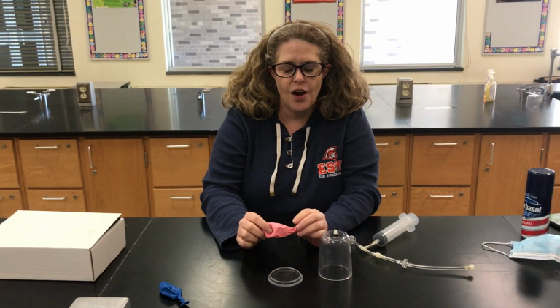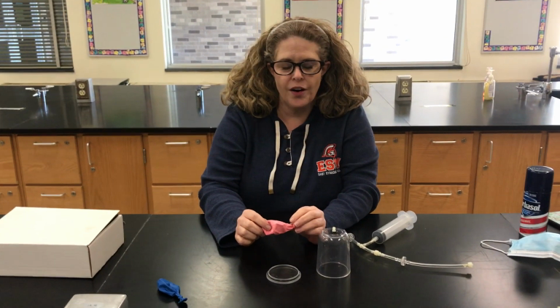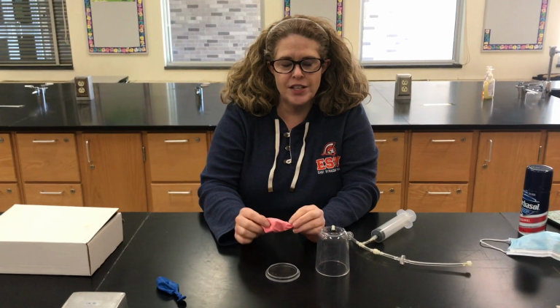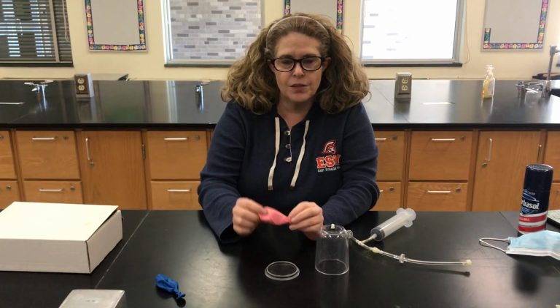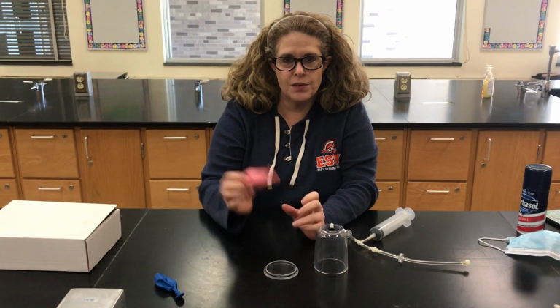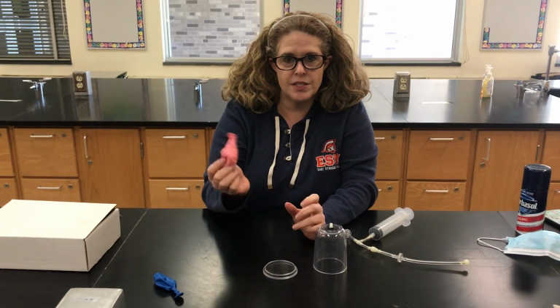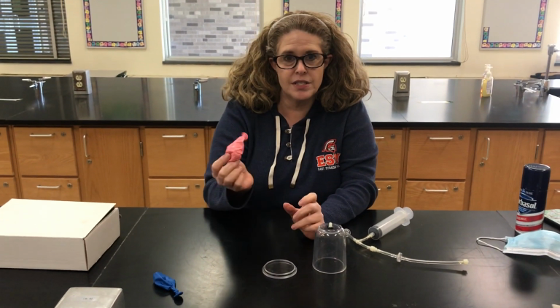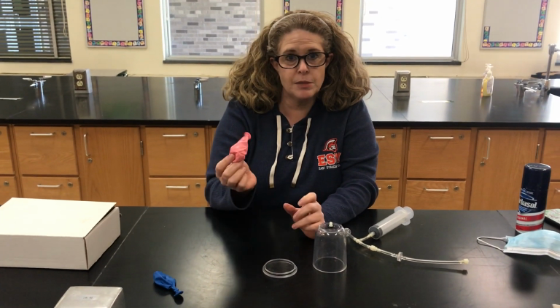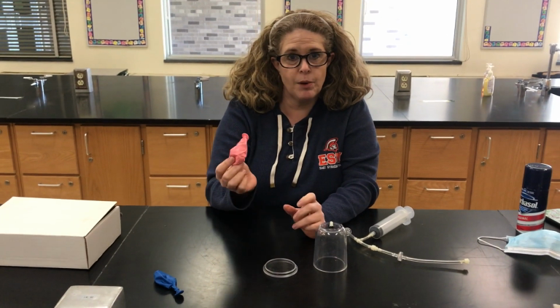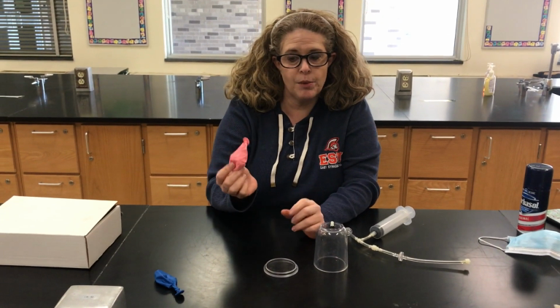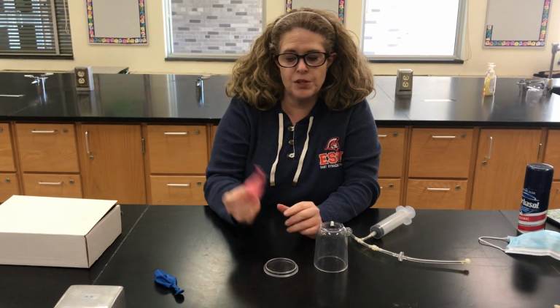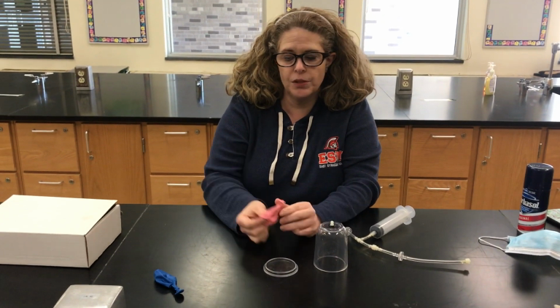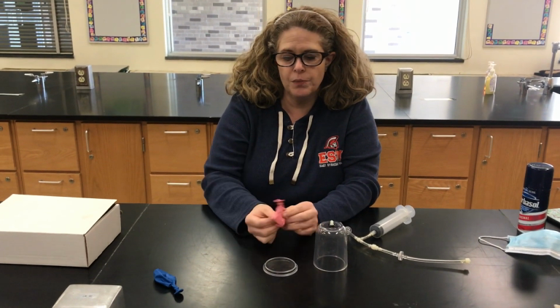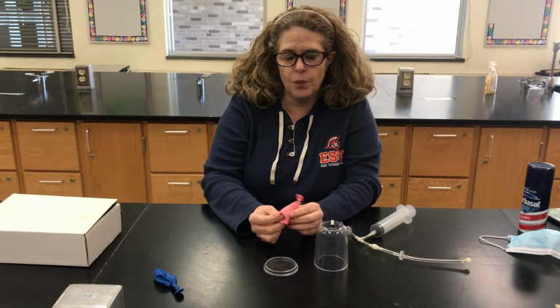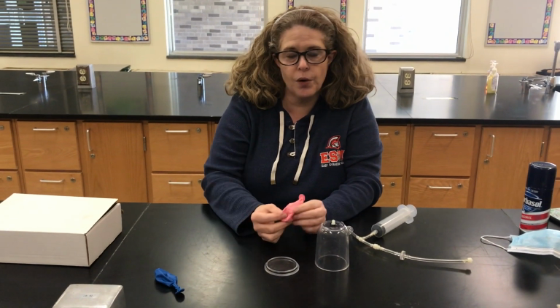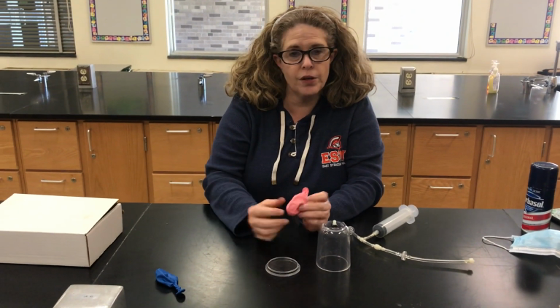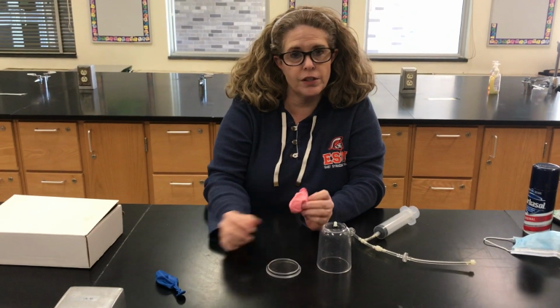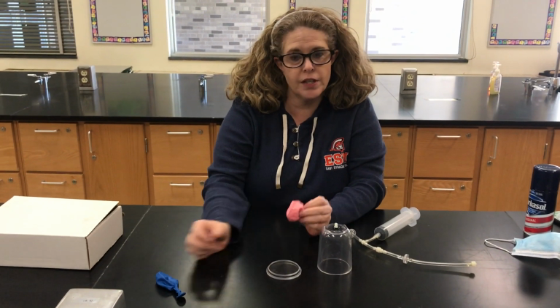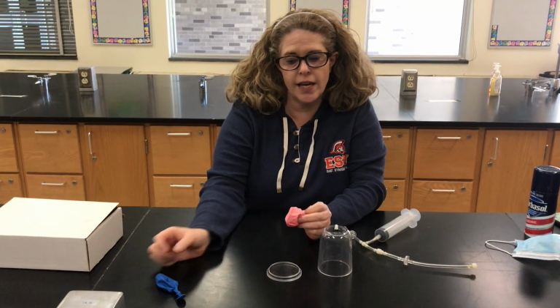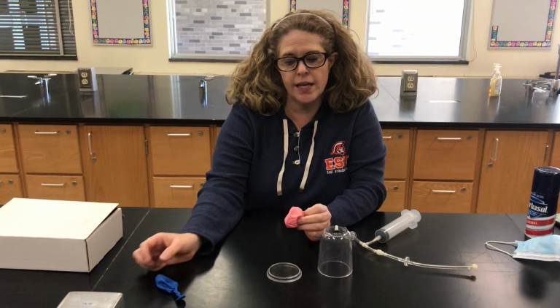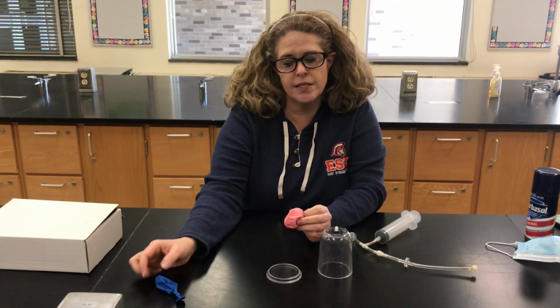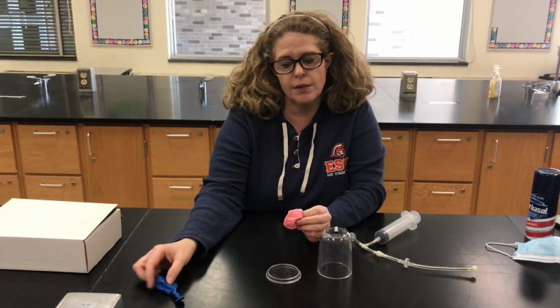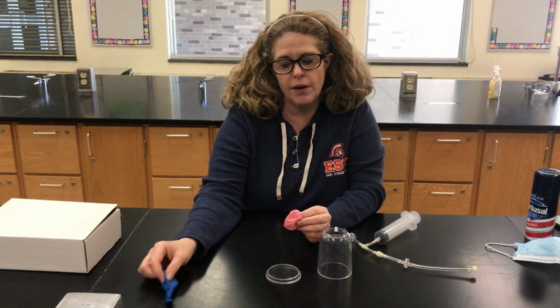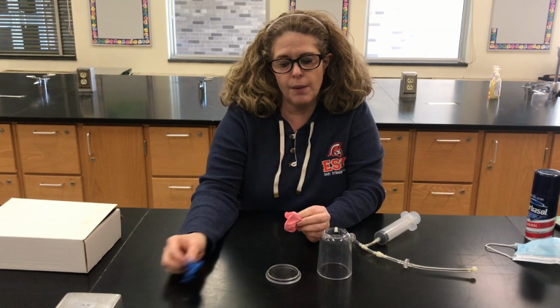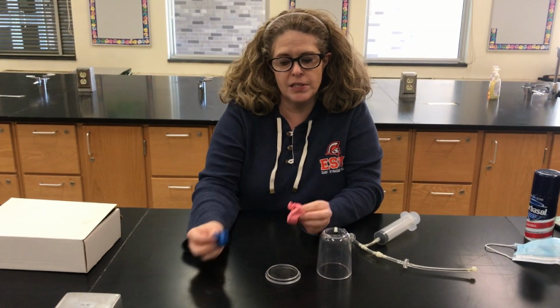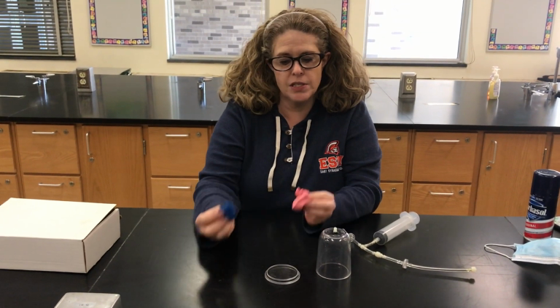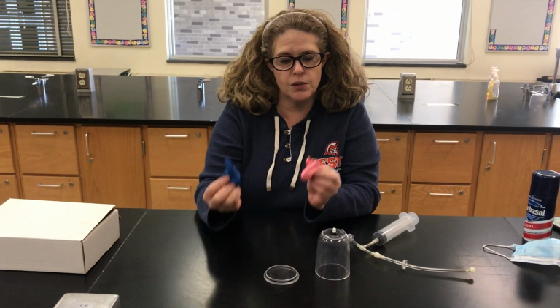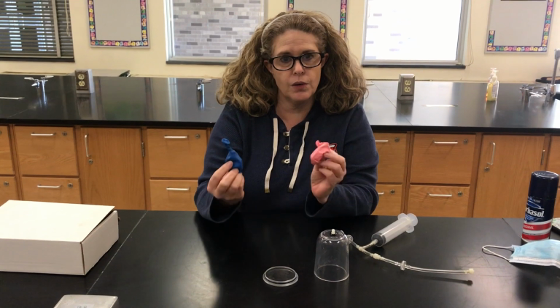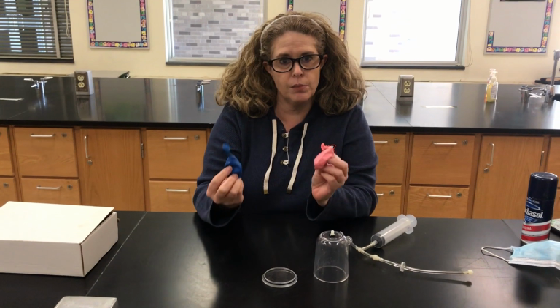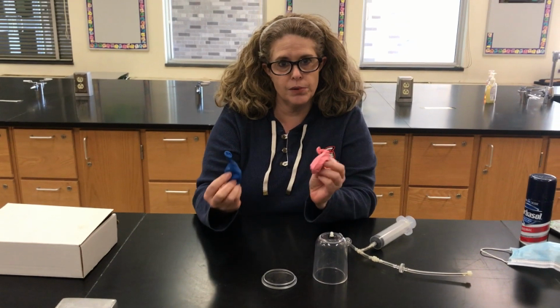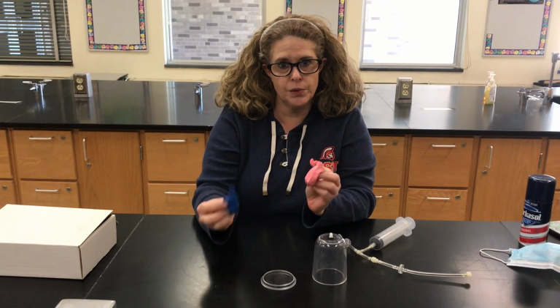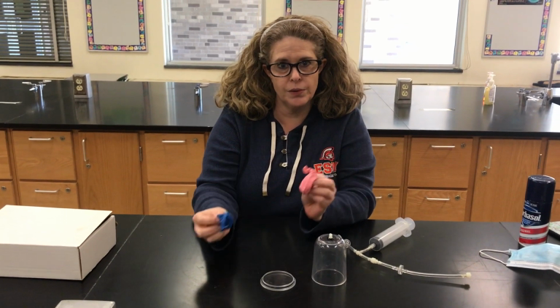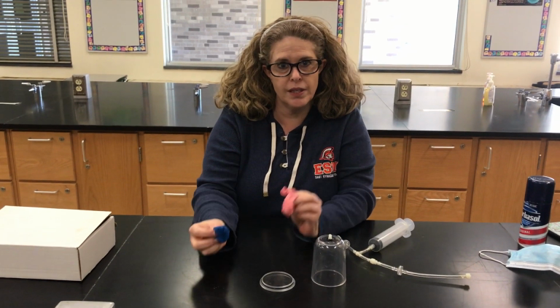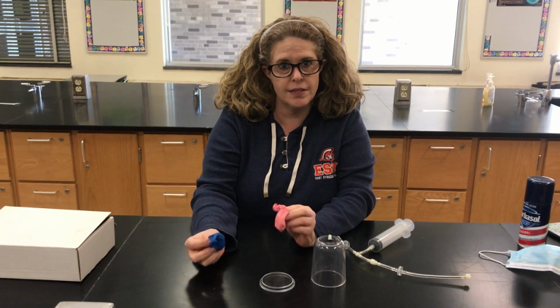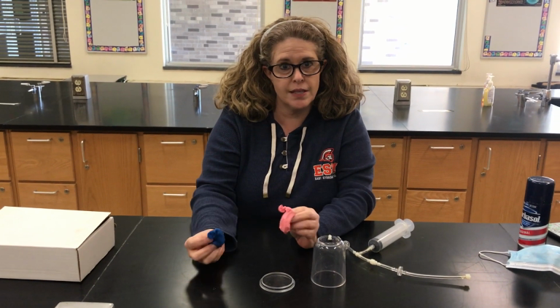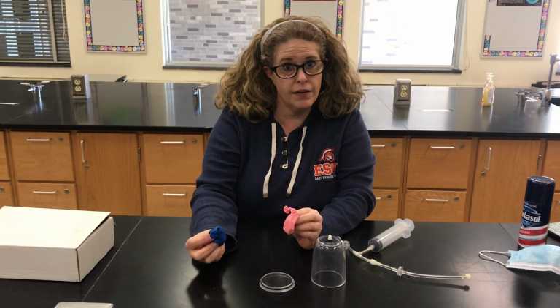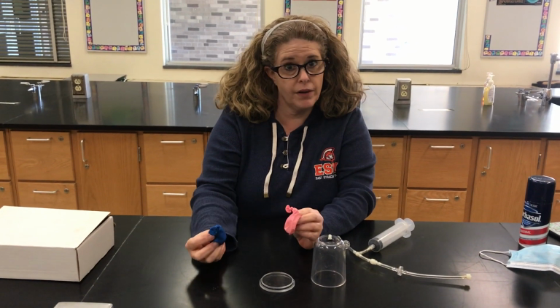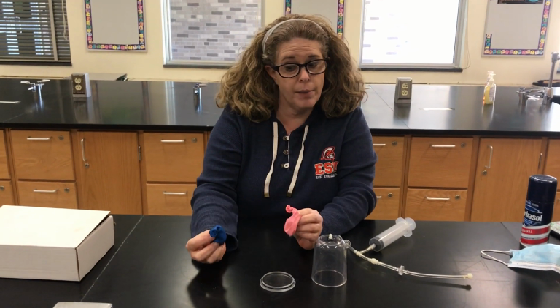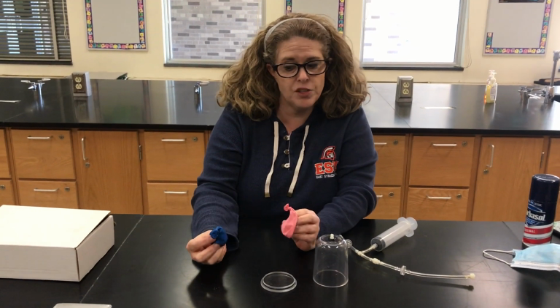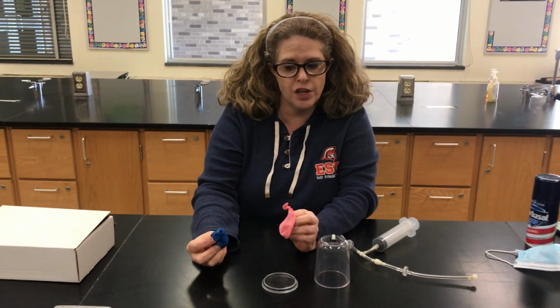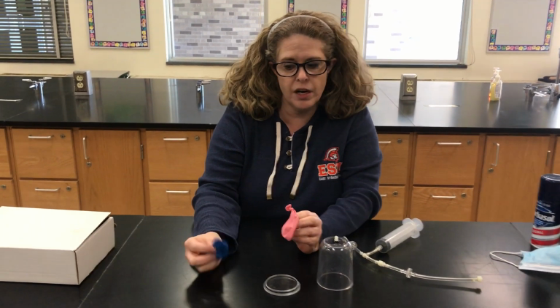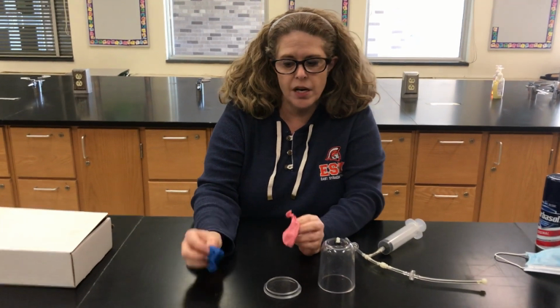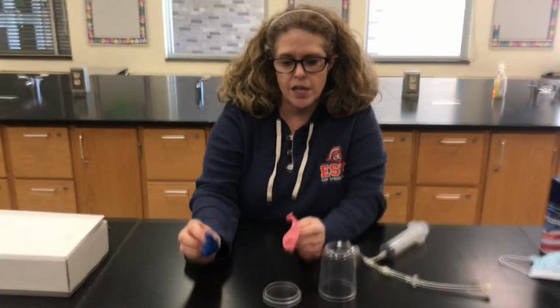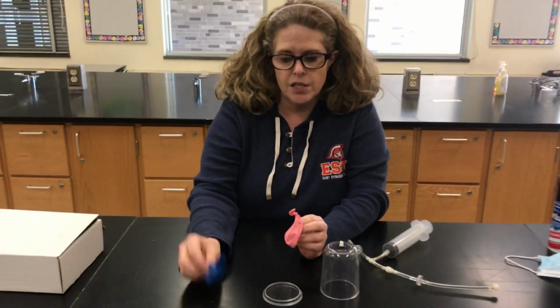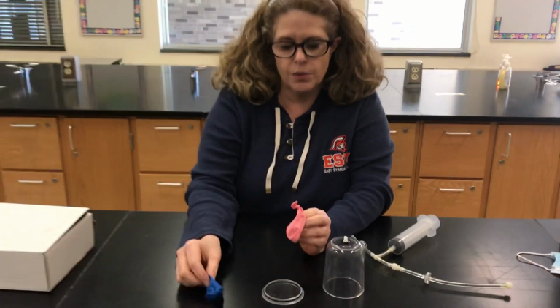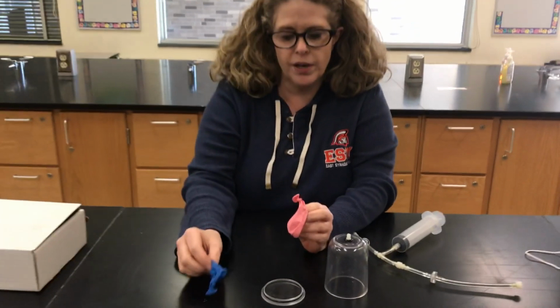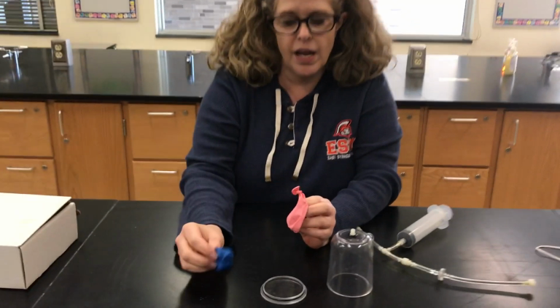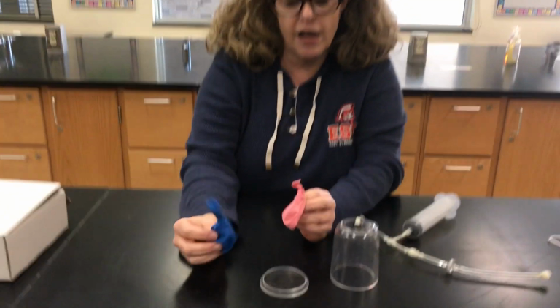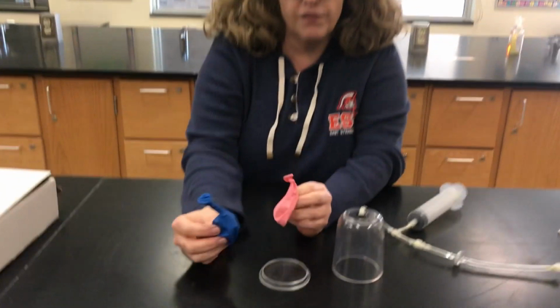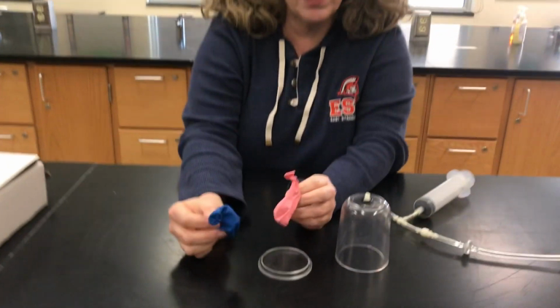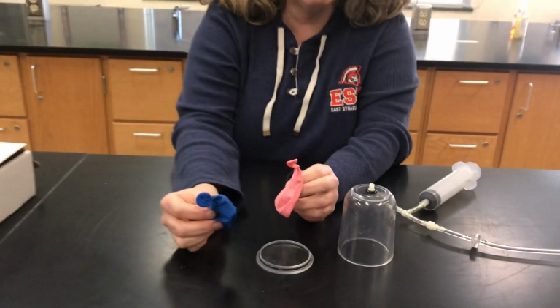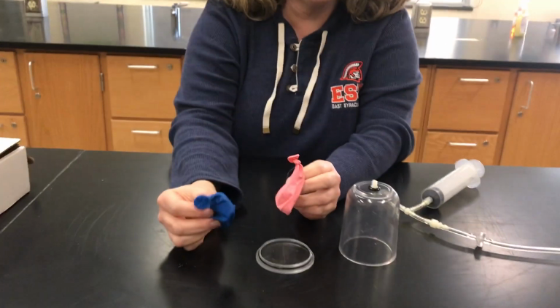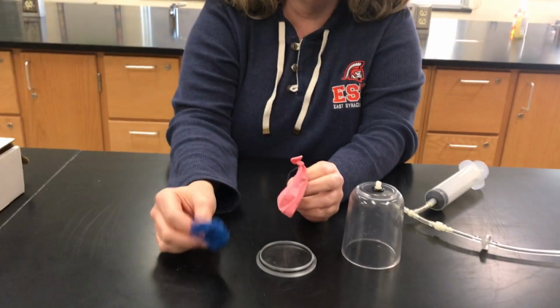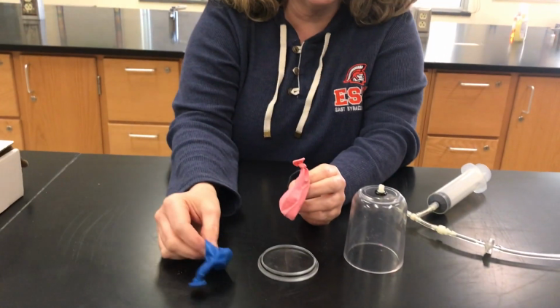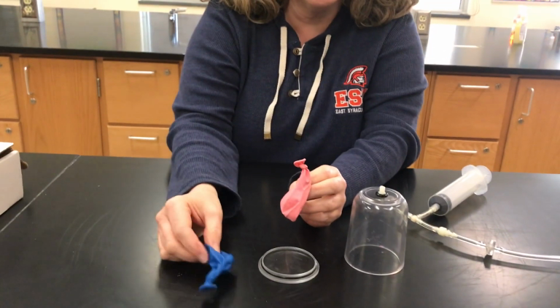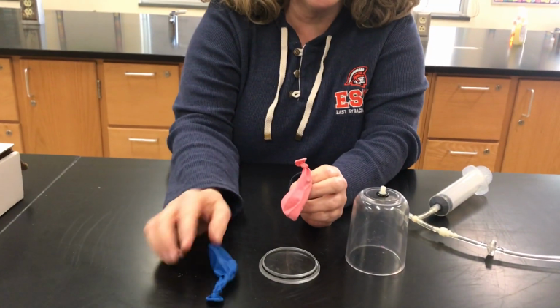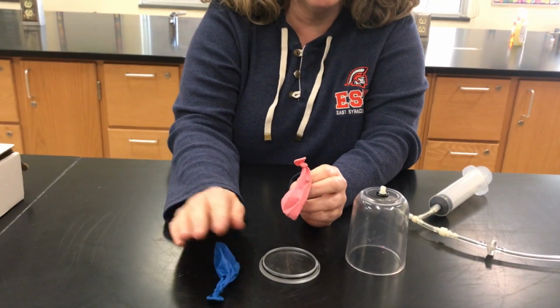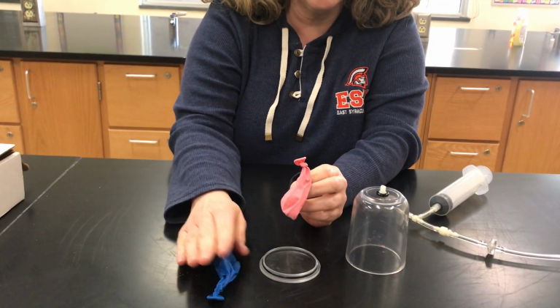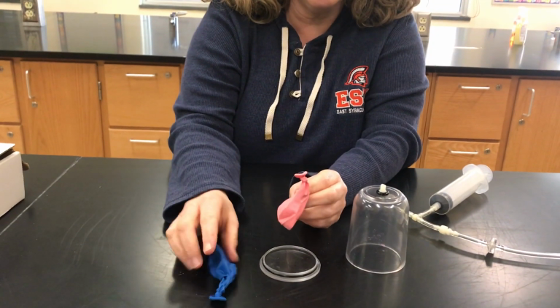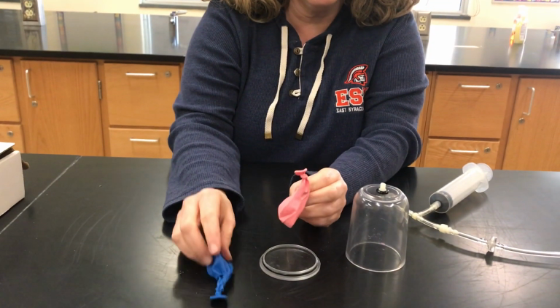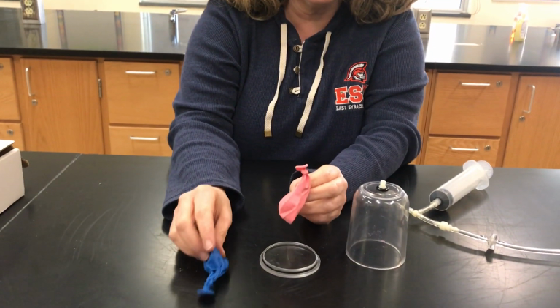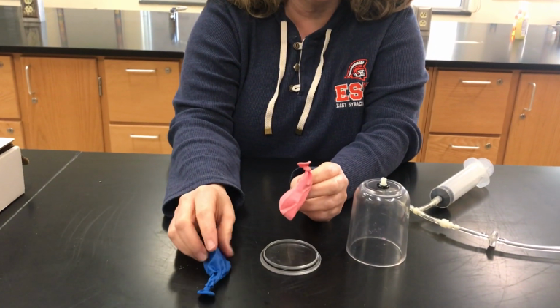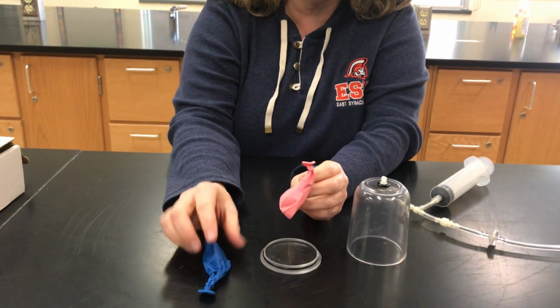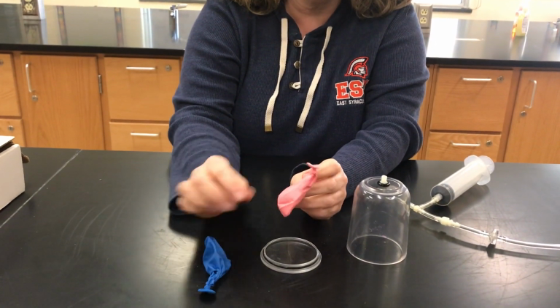All right, so this is experiment two. We're going to look and see what happens to a balloon inside of our bell jar. So we're going to have this blue balloon as our control.